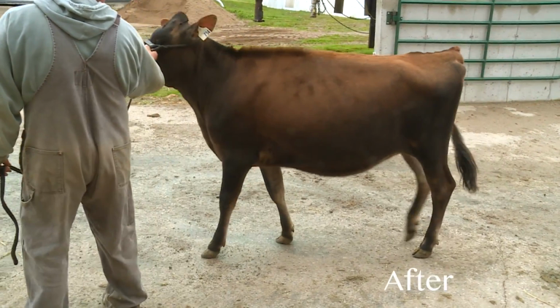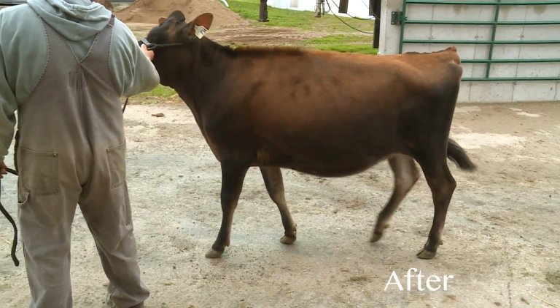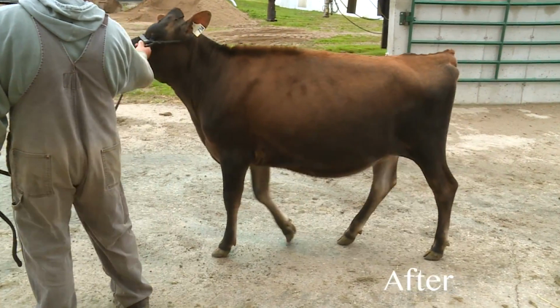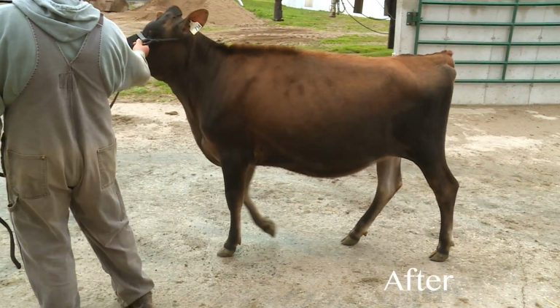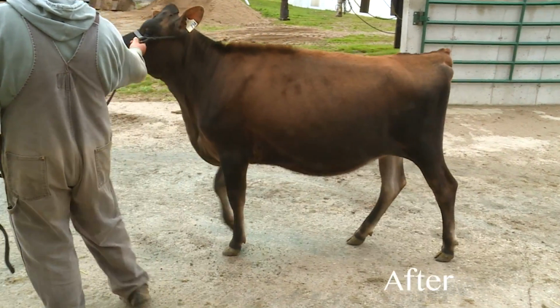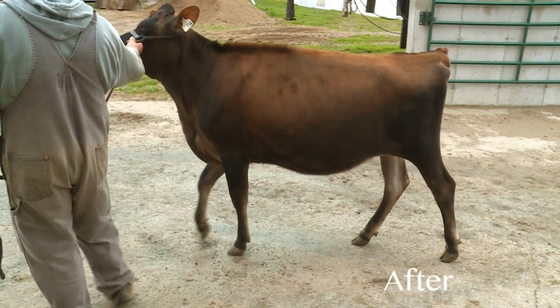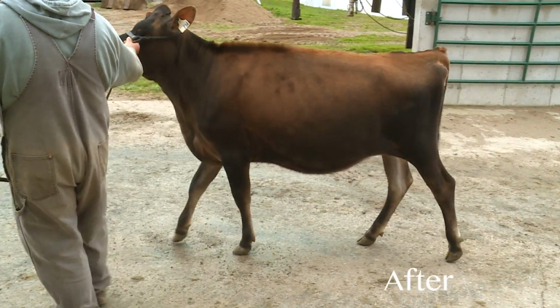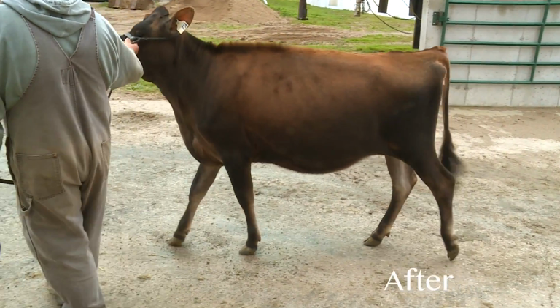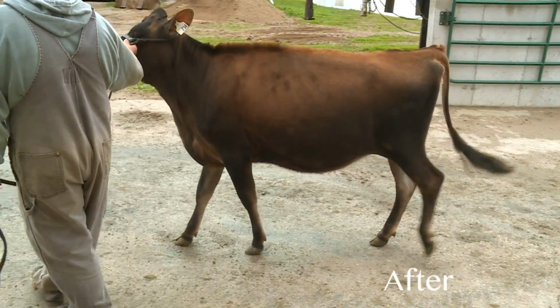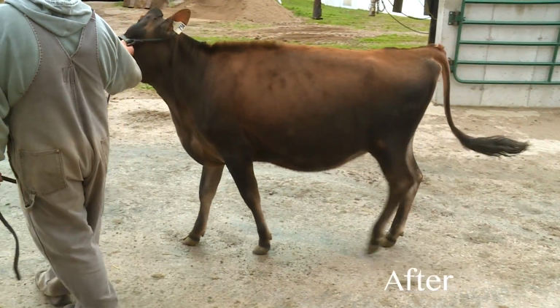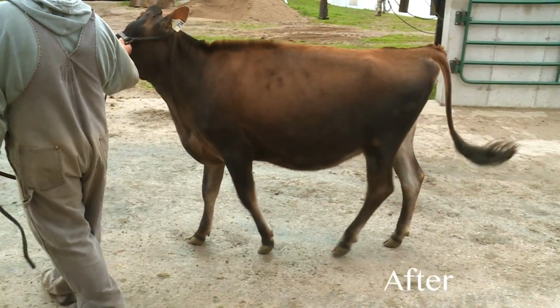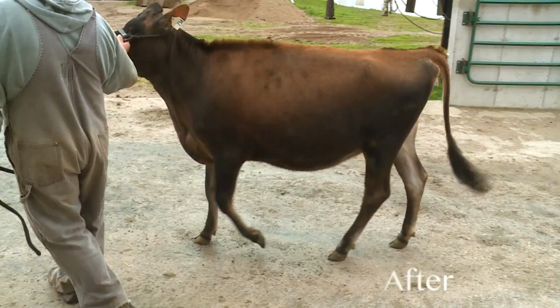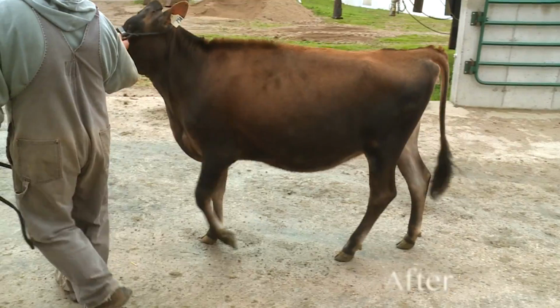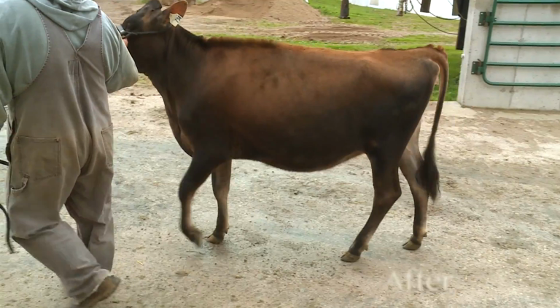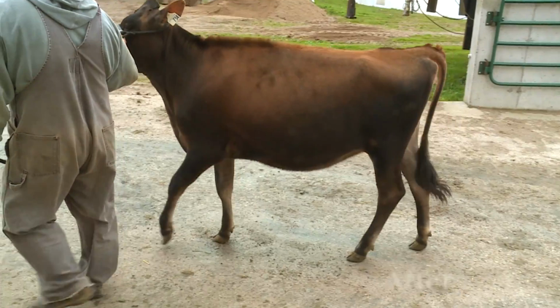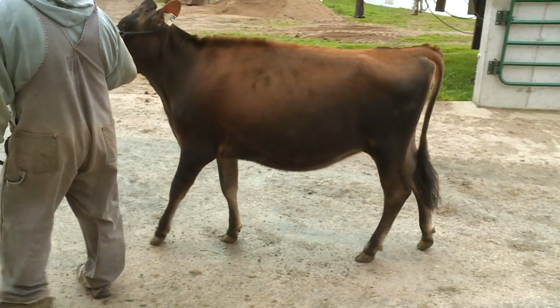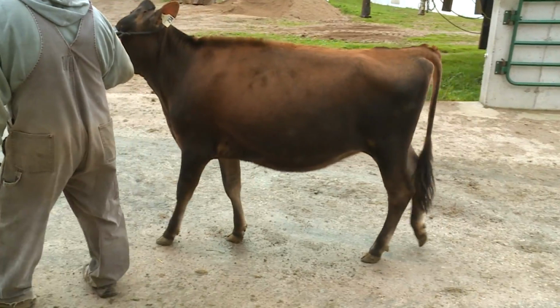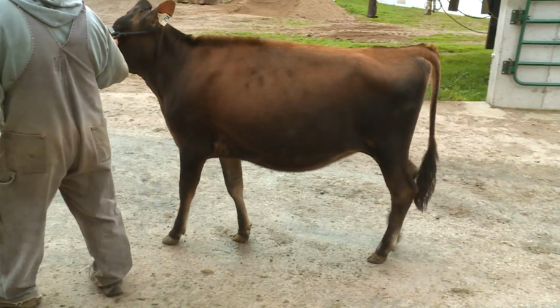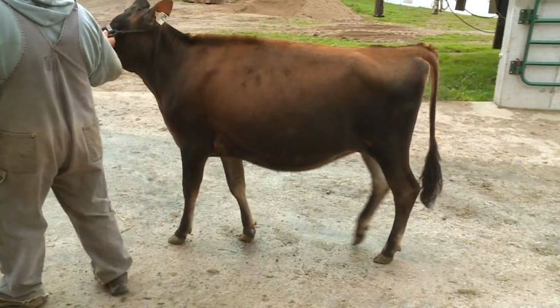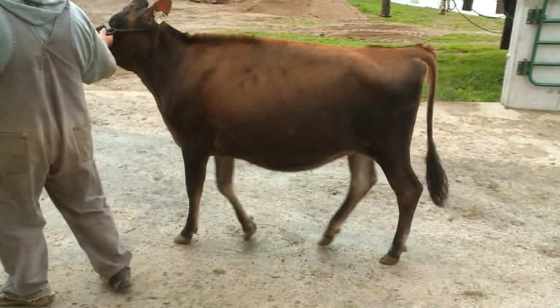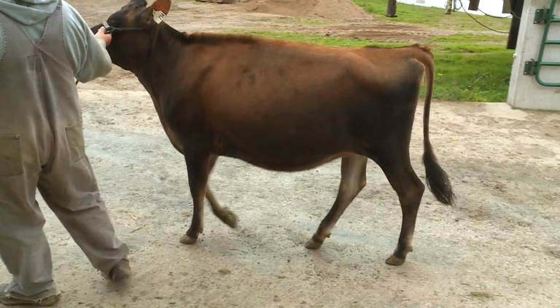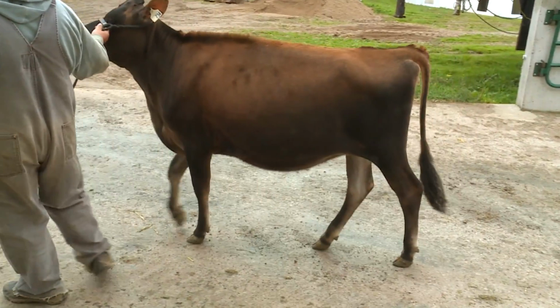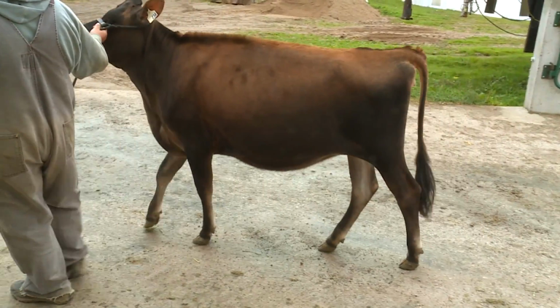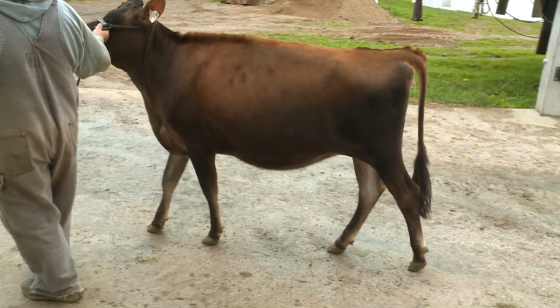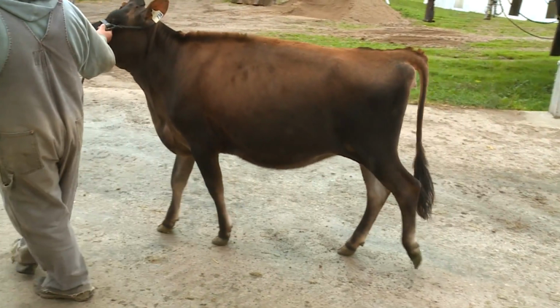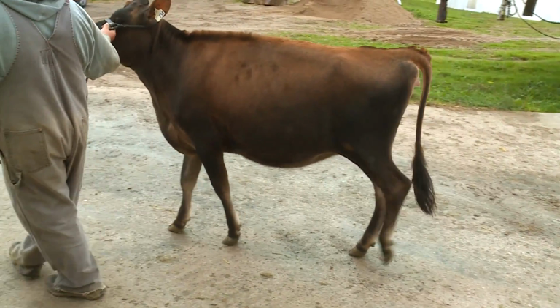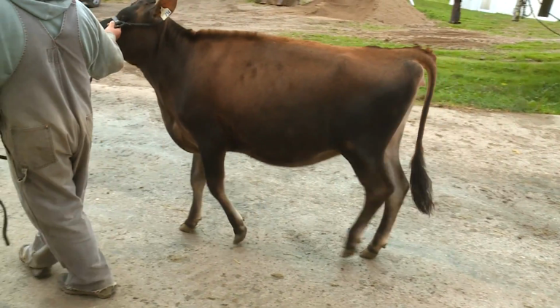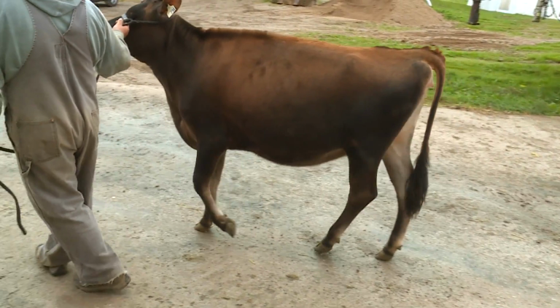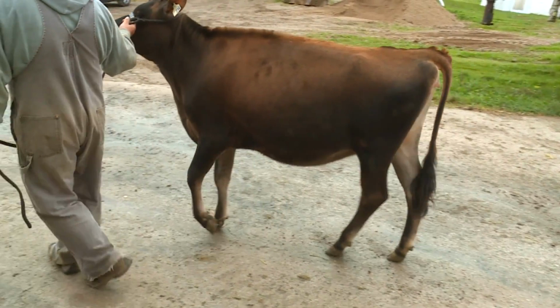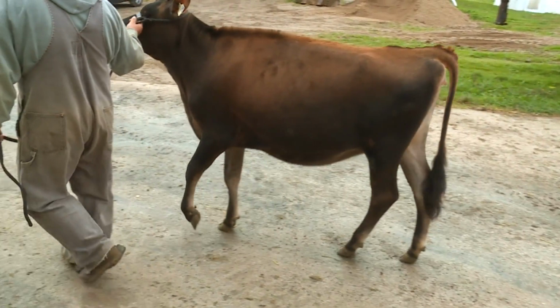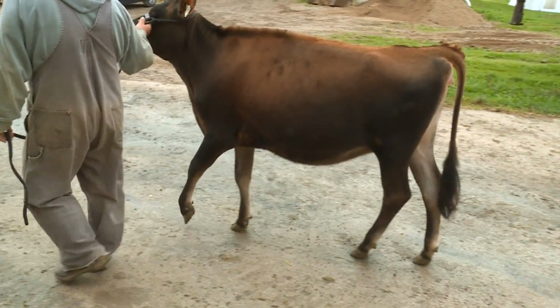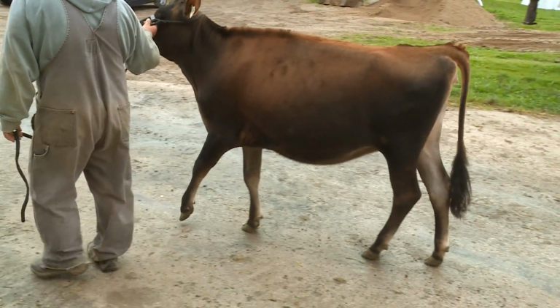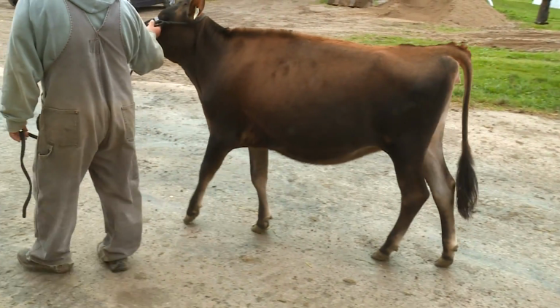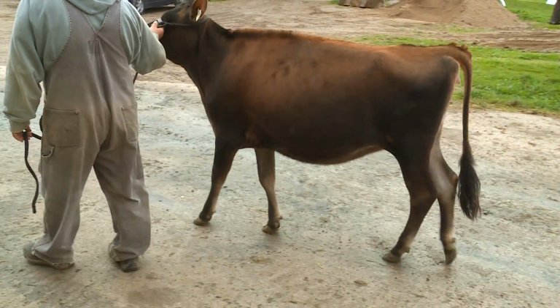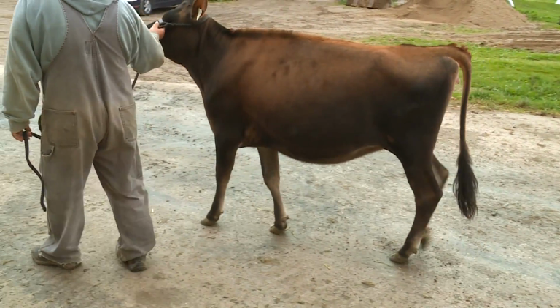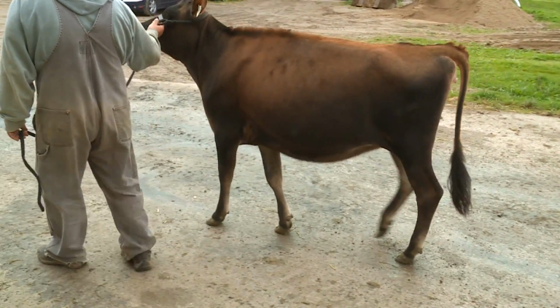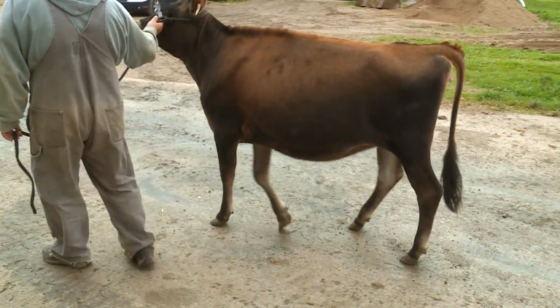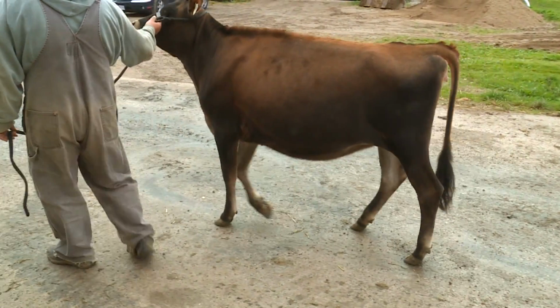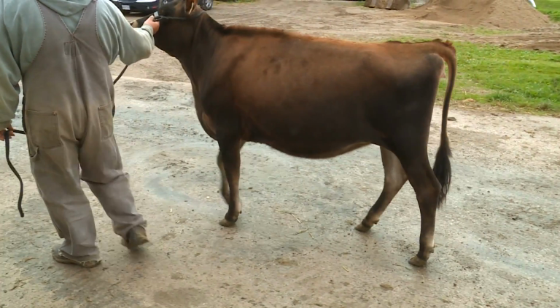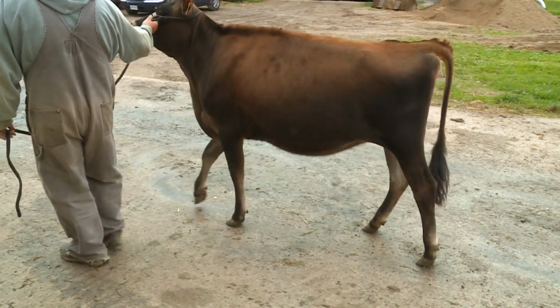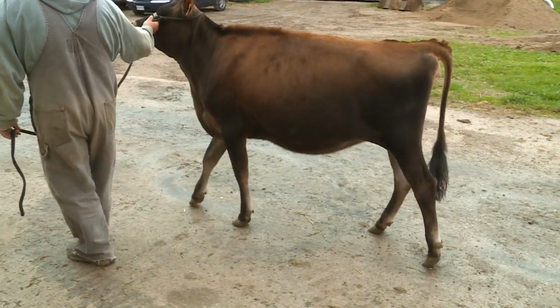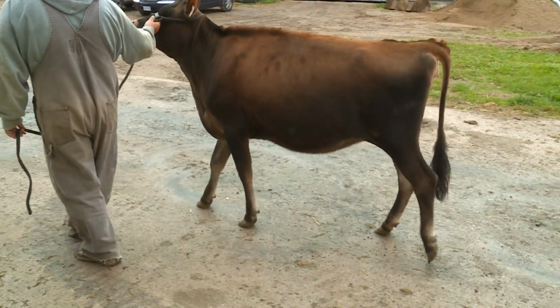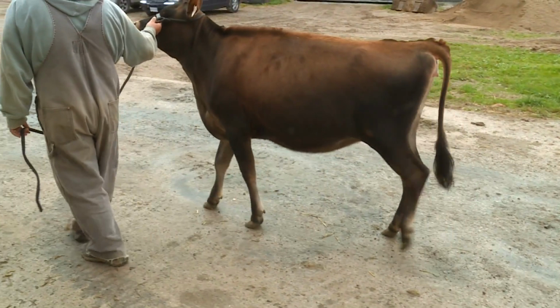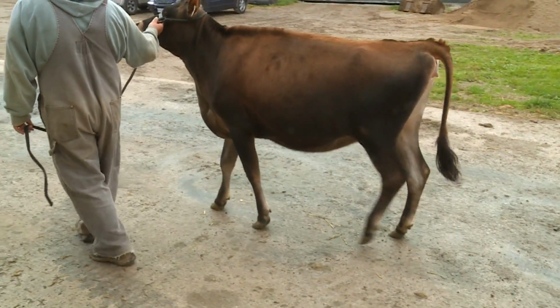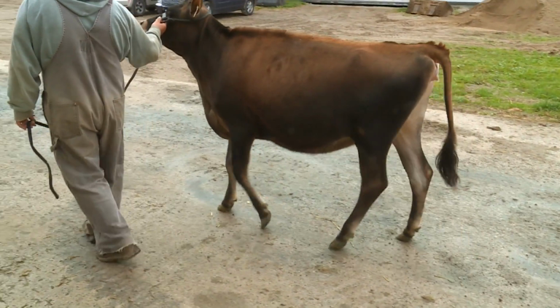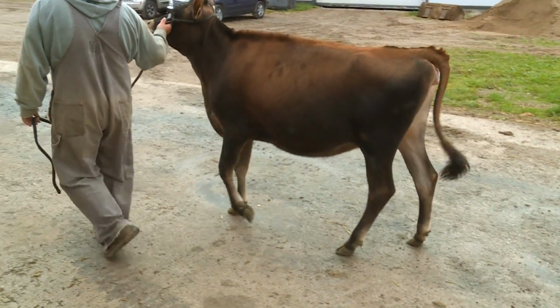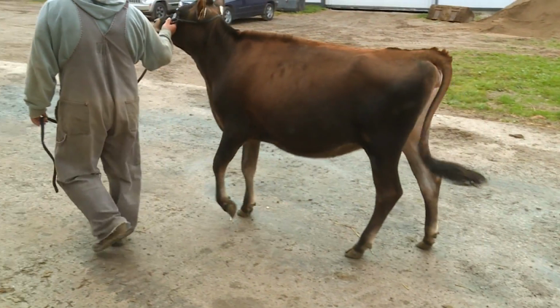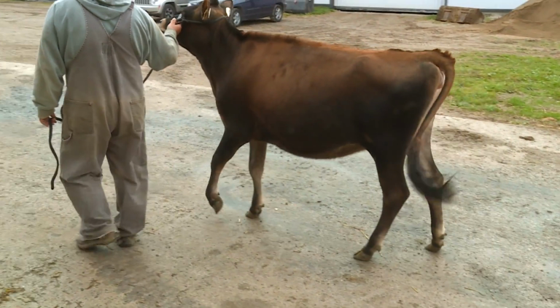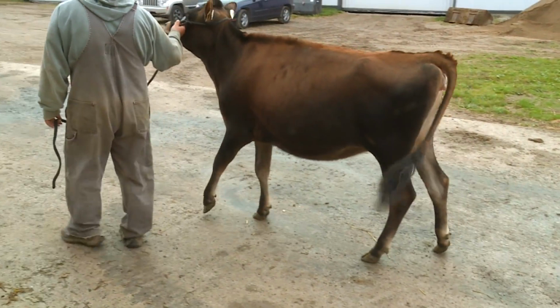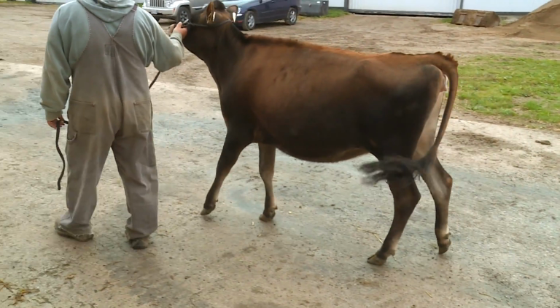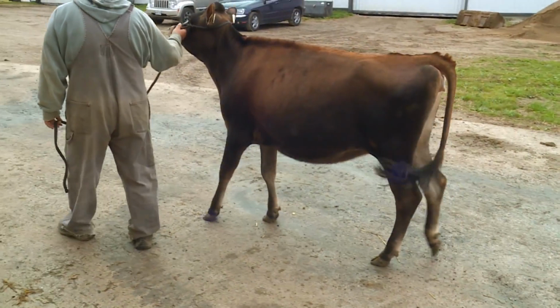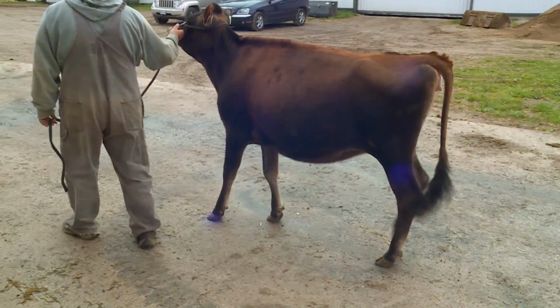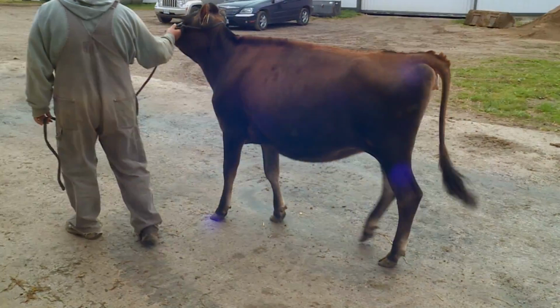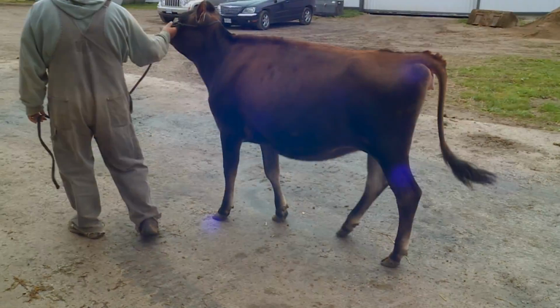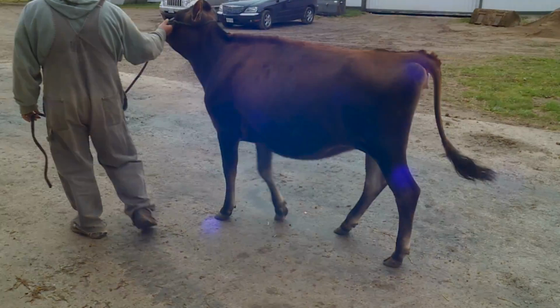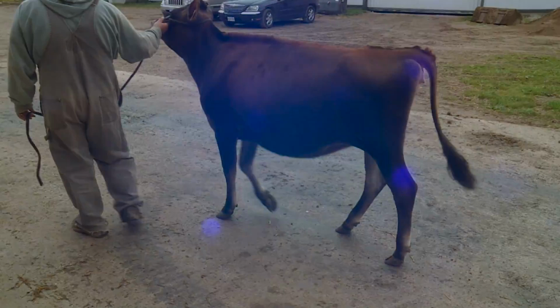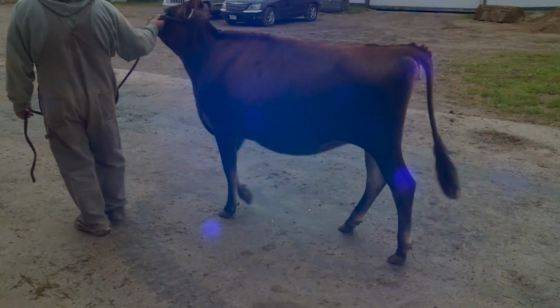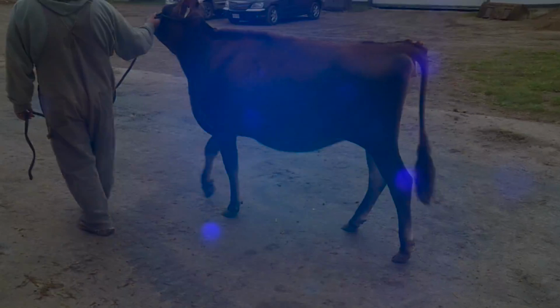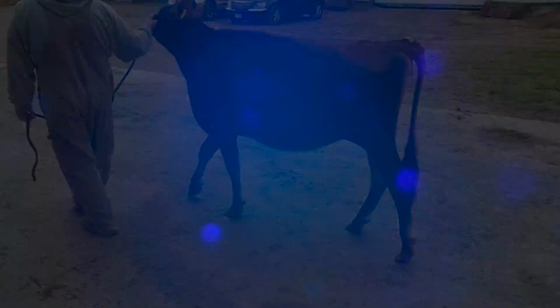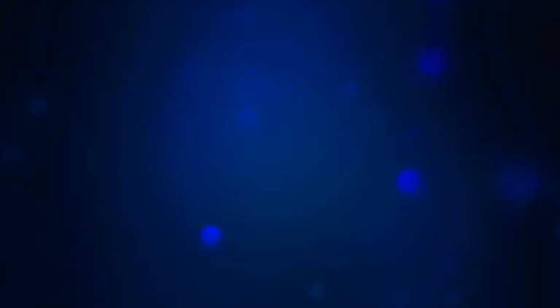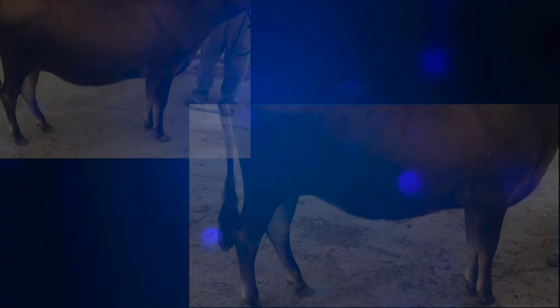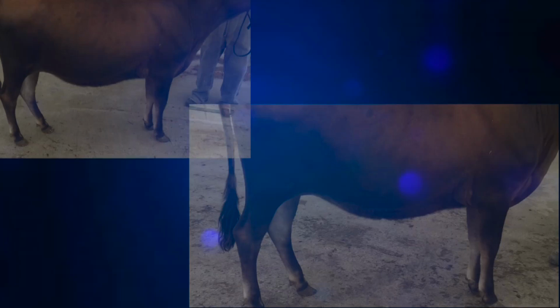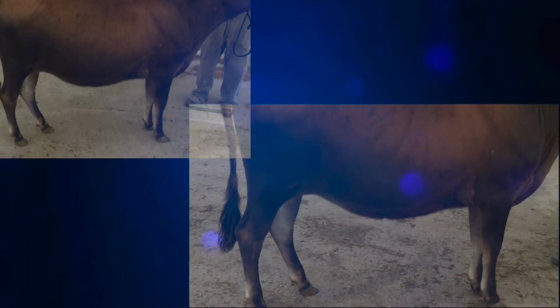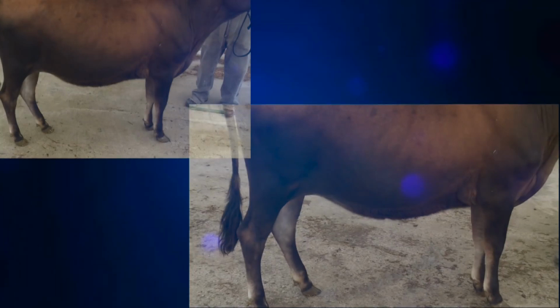Regular trimming is an effective management tool to prevent lameness from progressing to this extent.